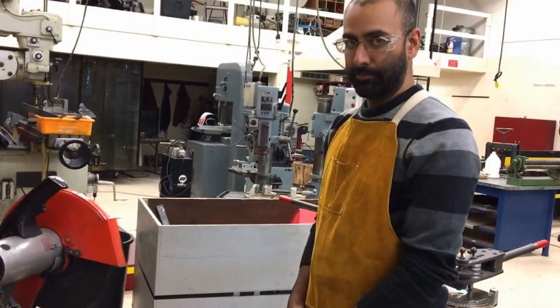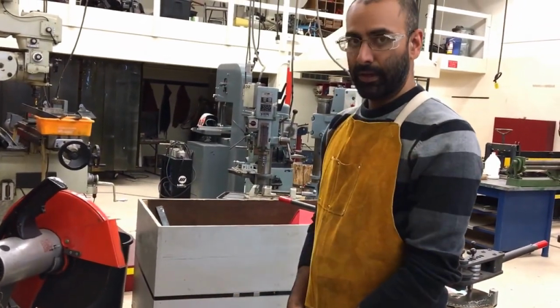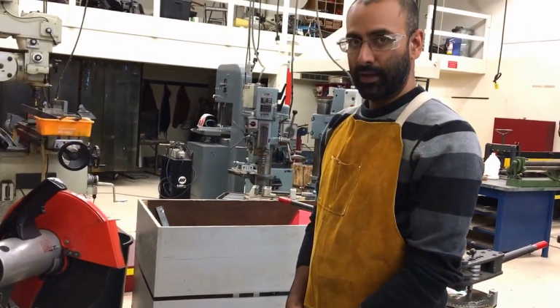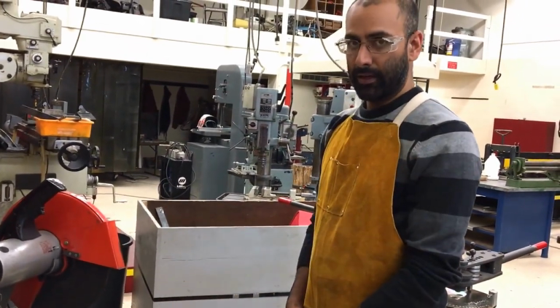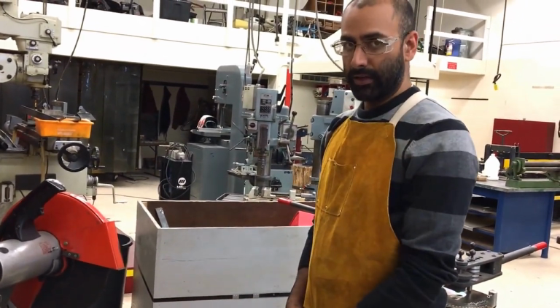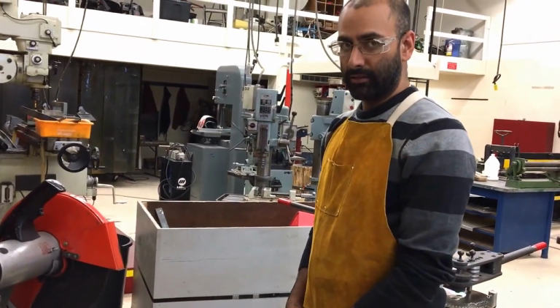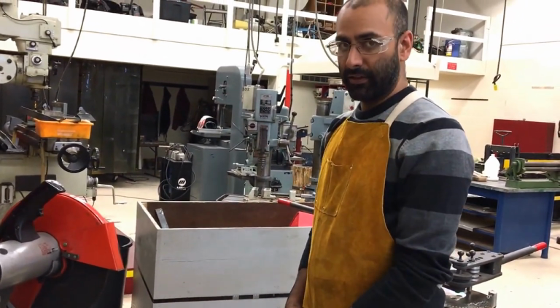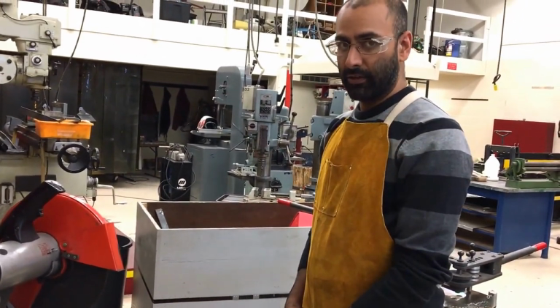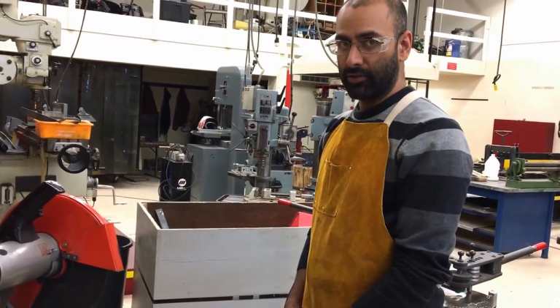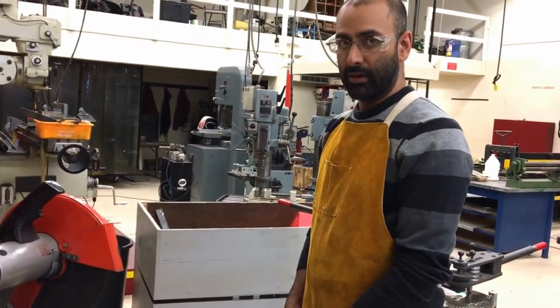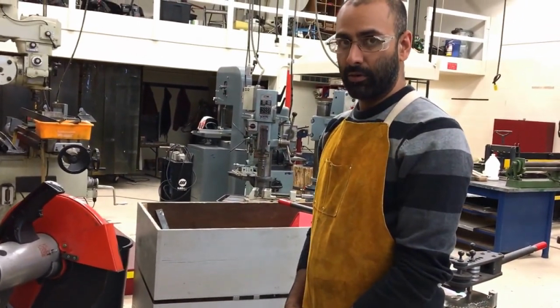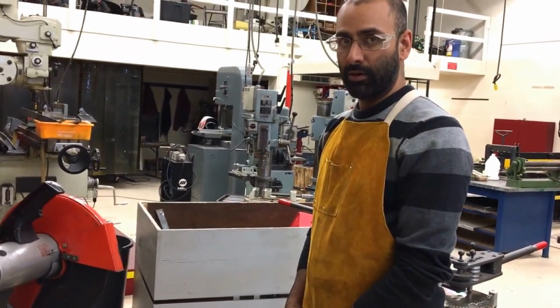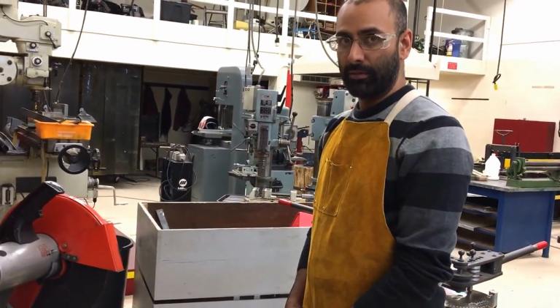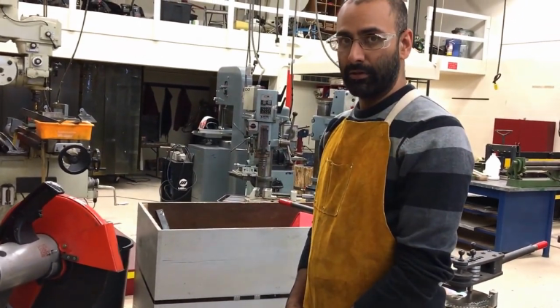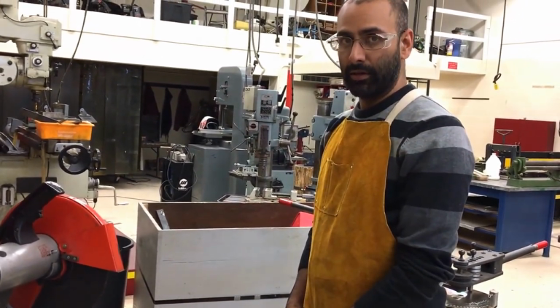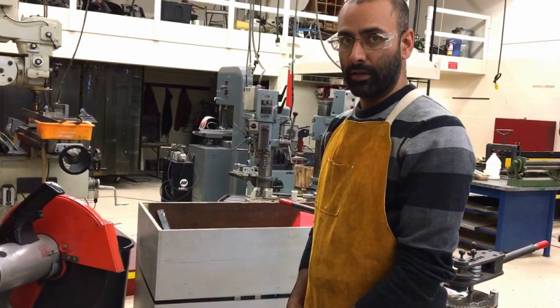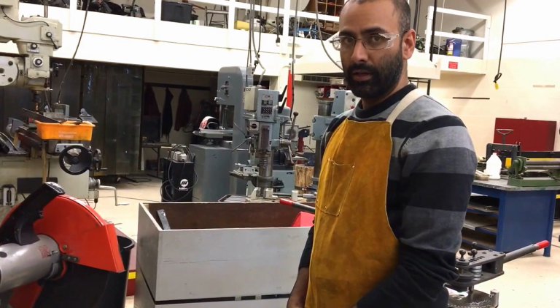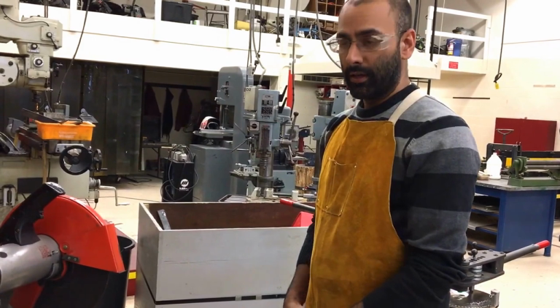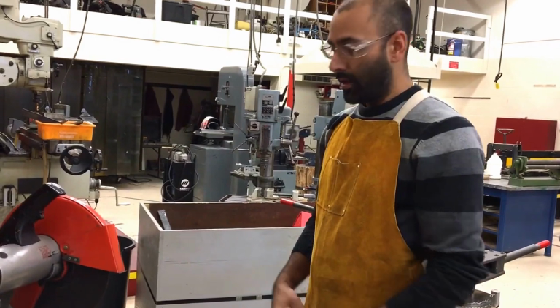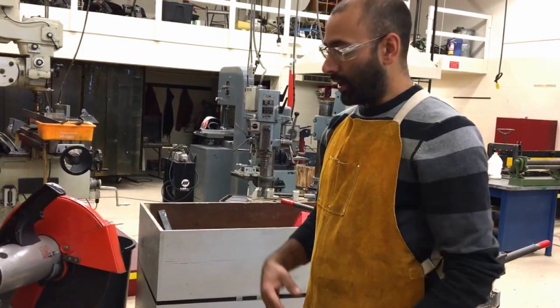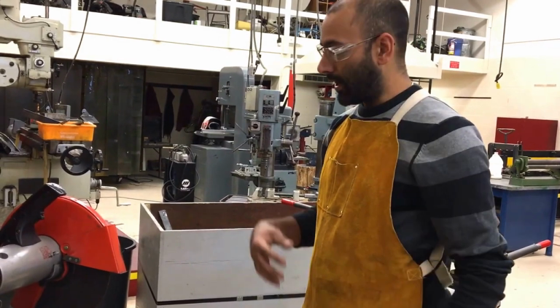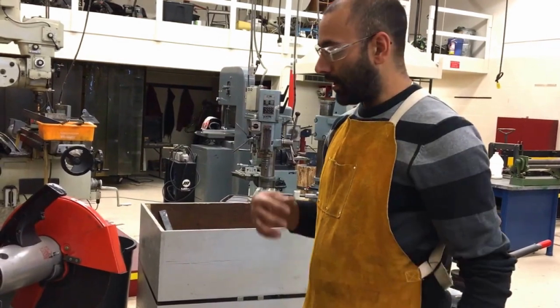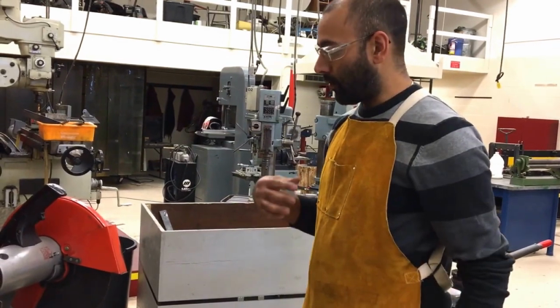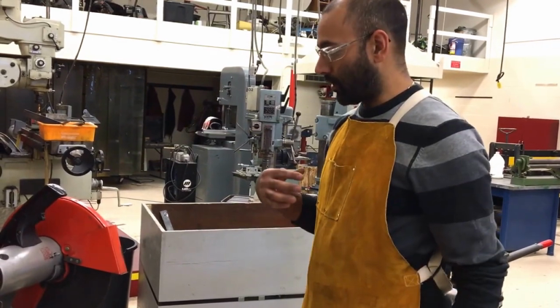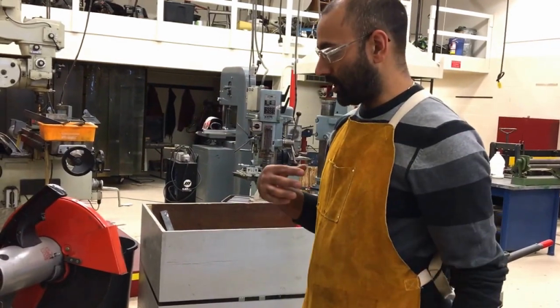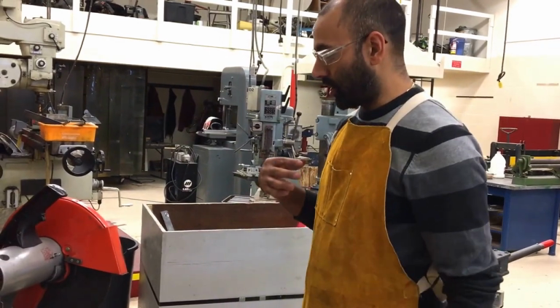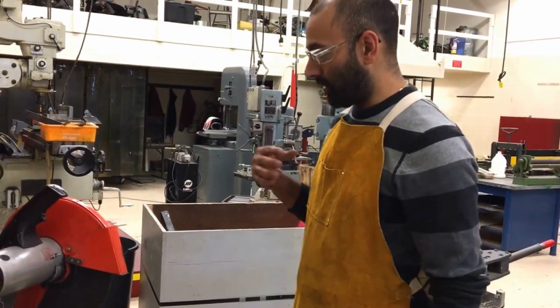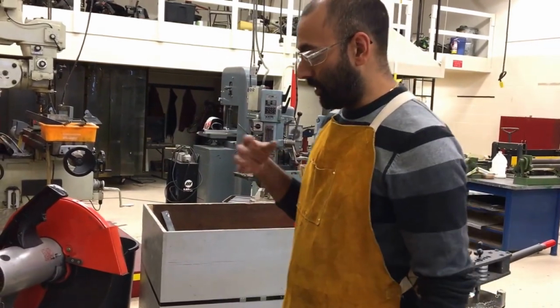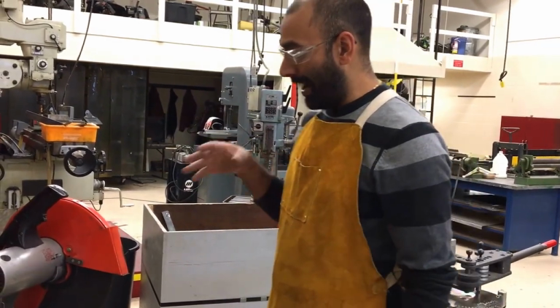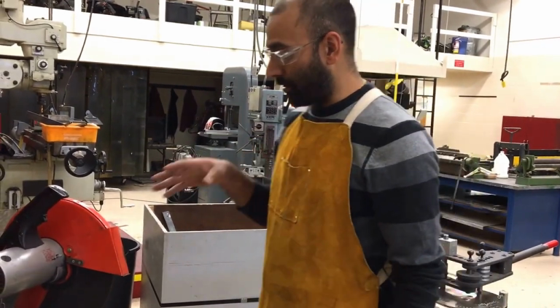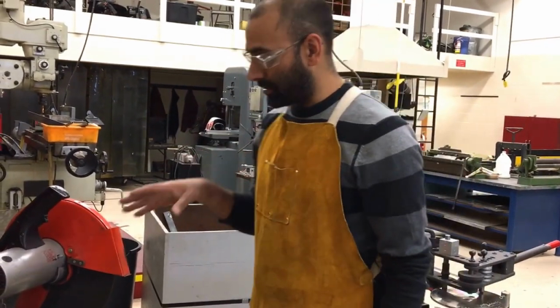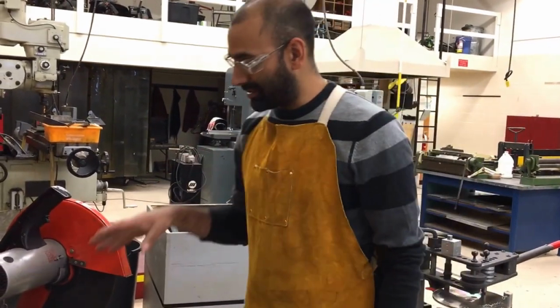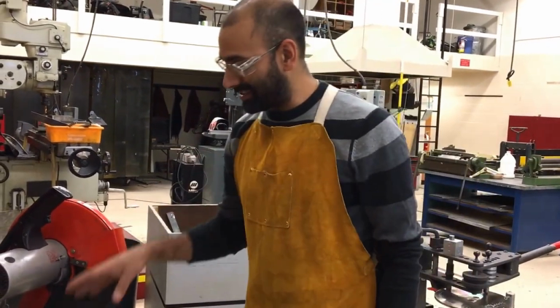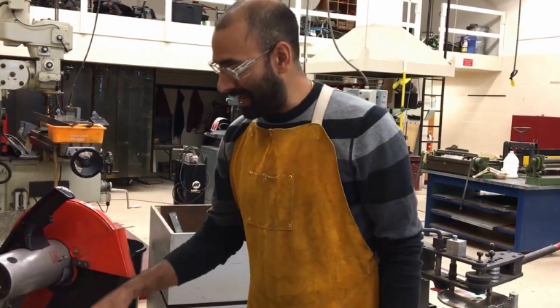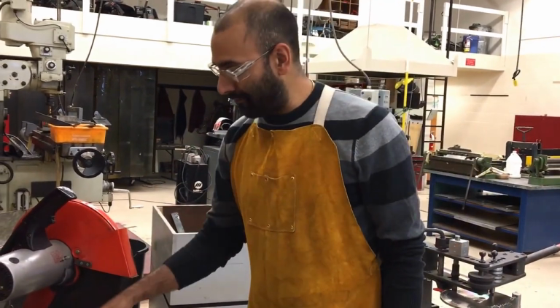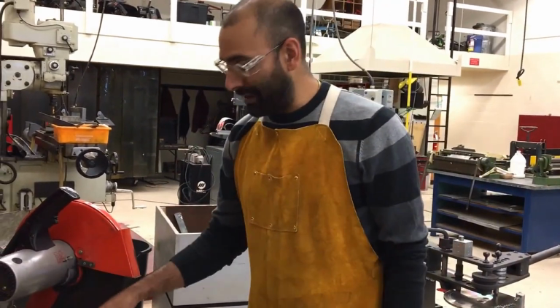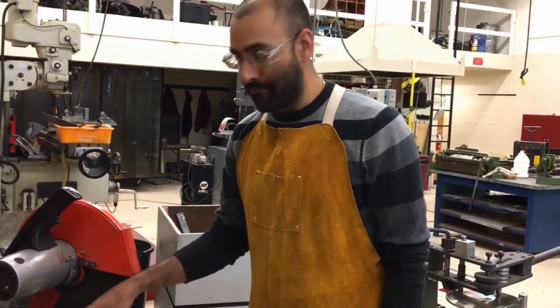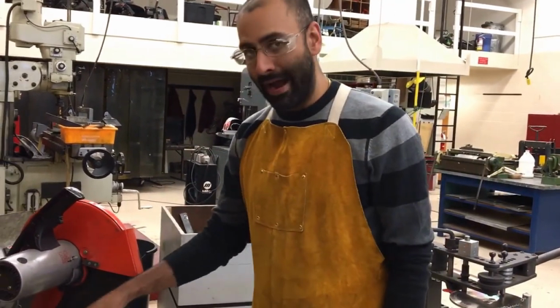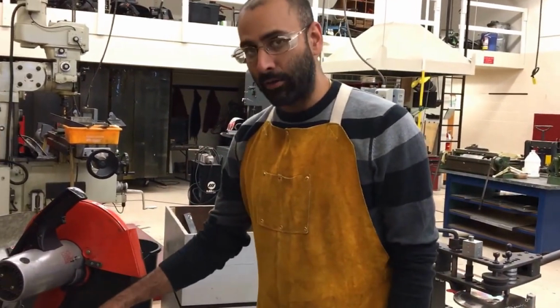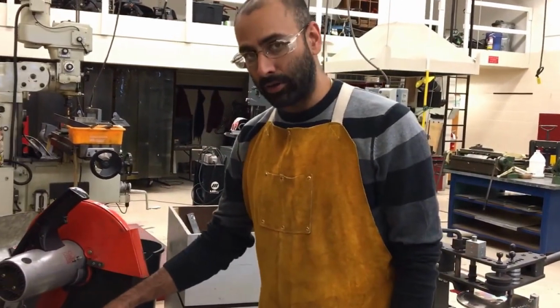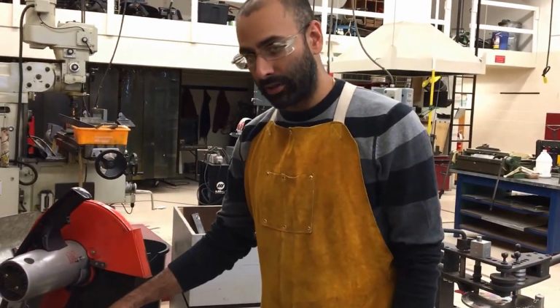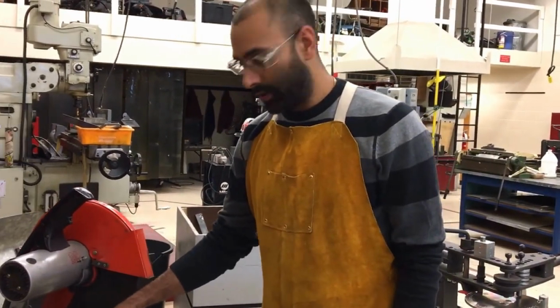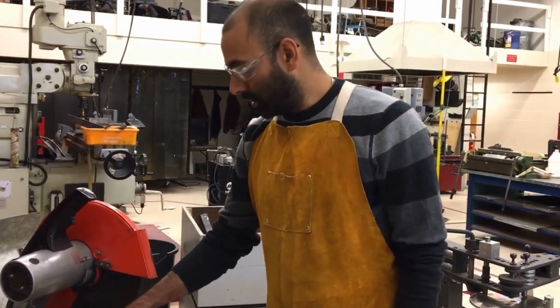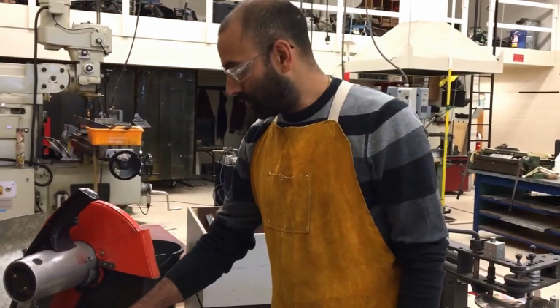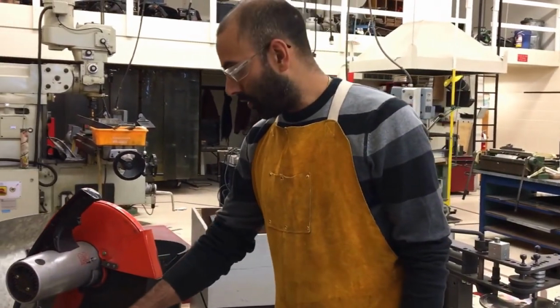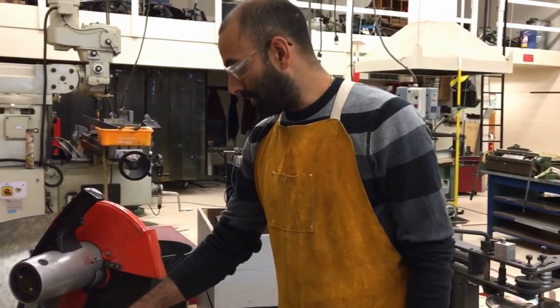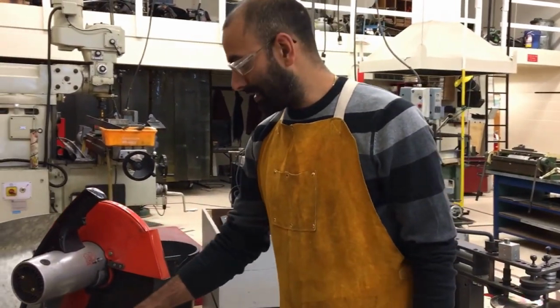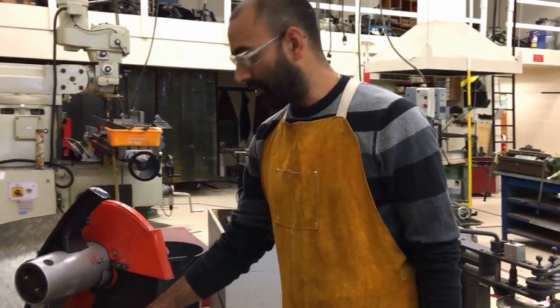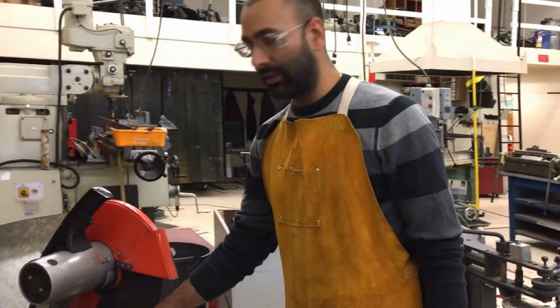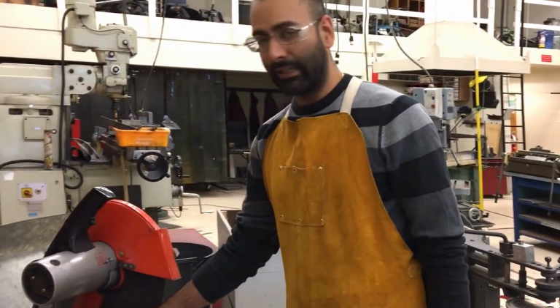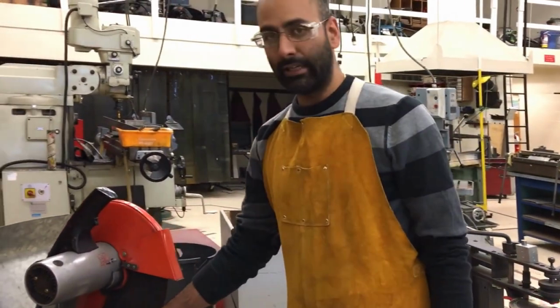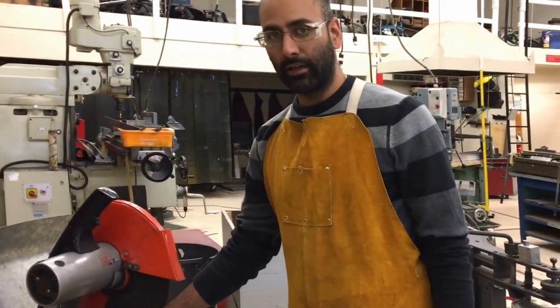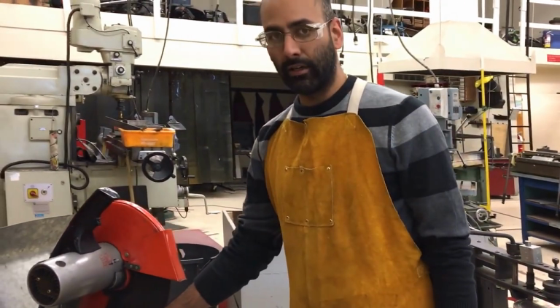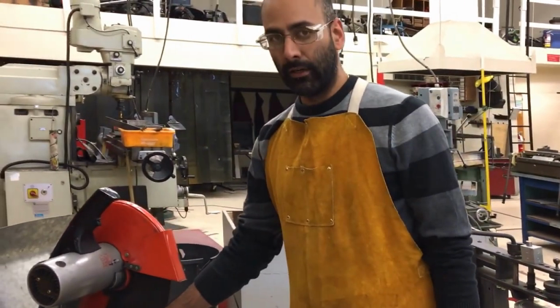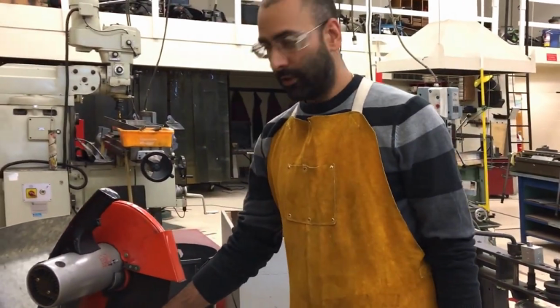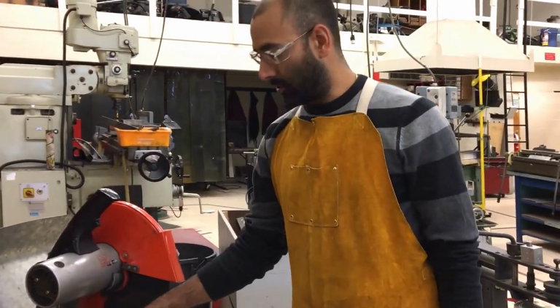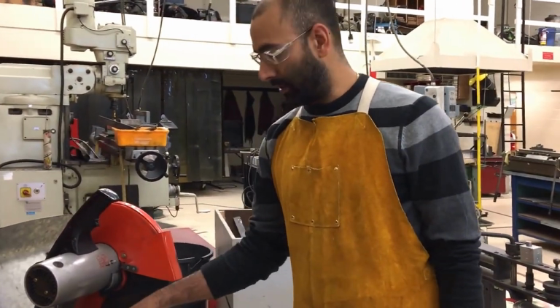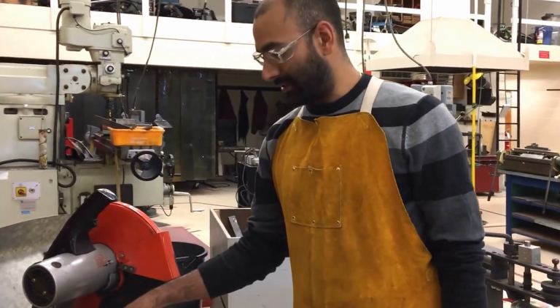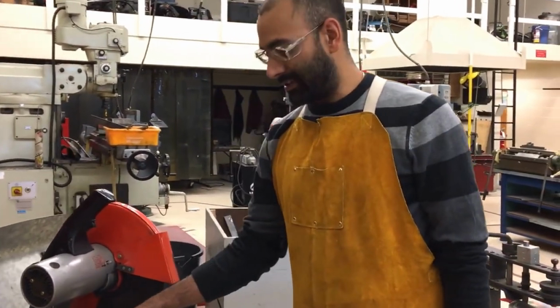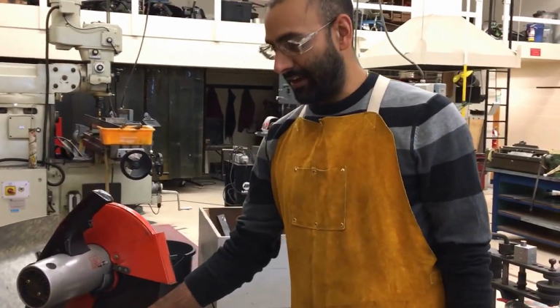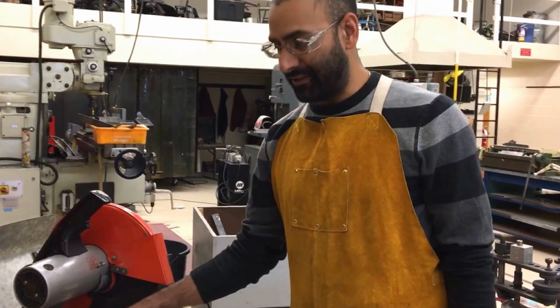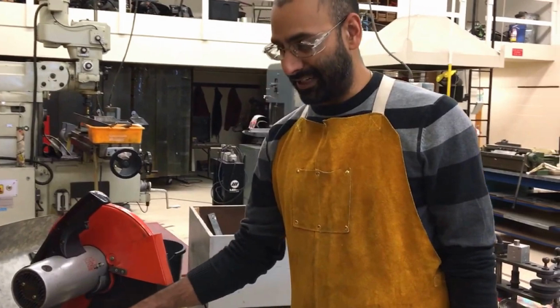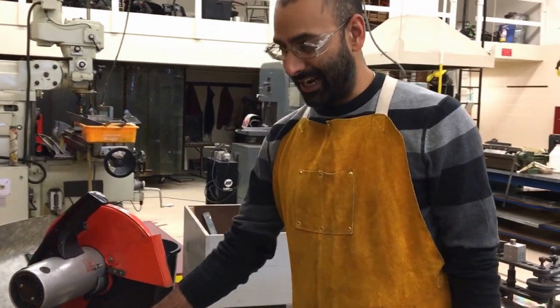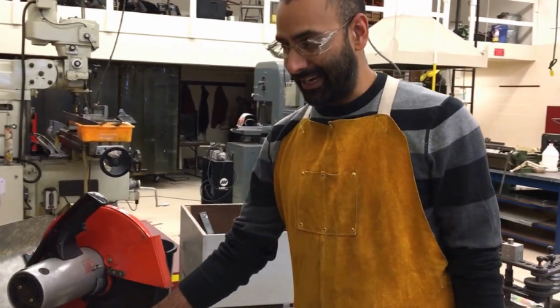In the next videos we're going to talk about how to safely mount your material in the machine so that it's safe to cut.